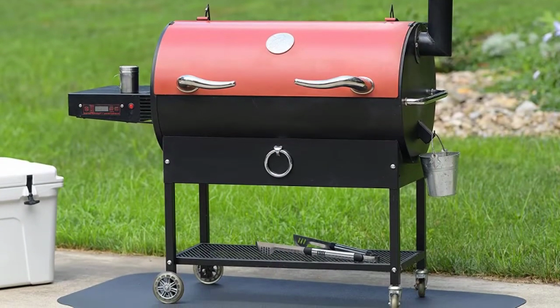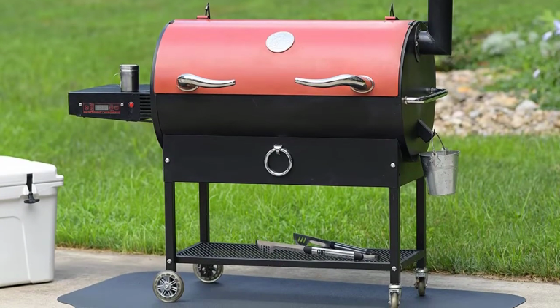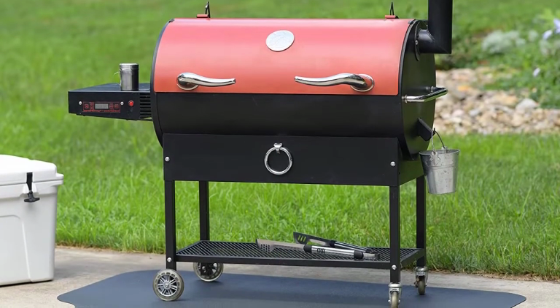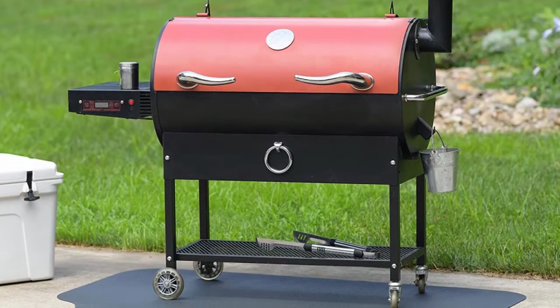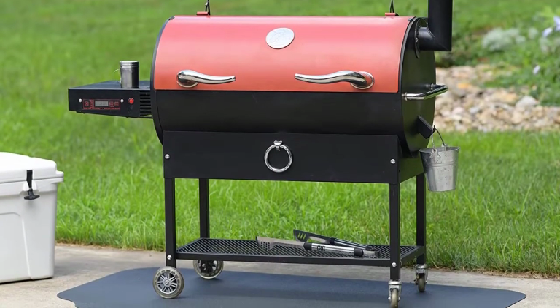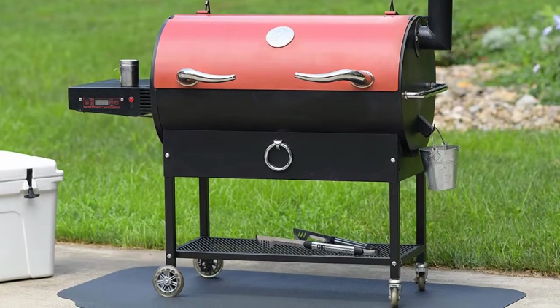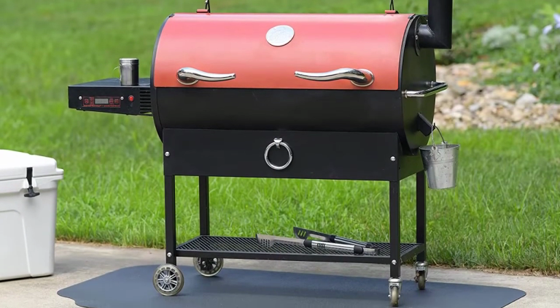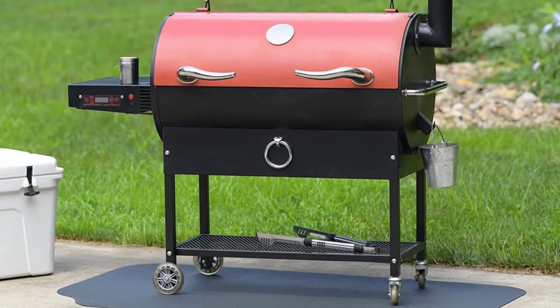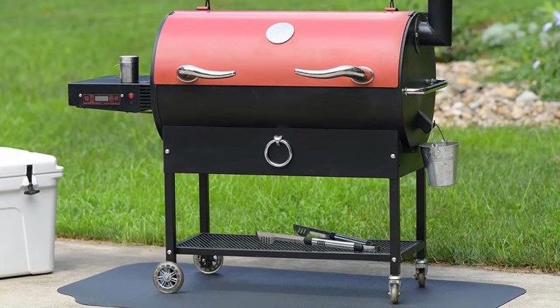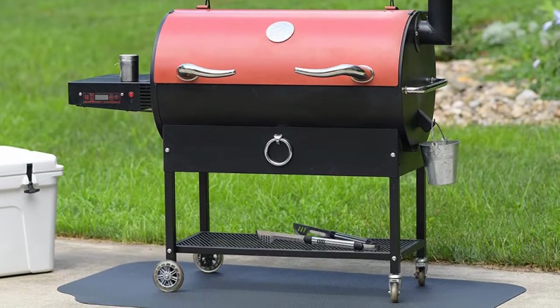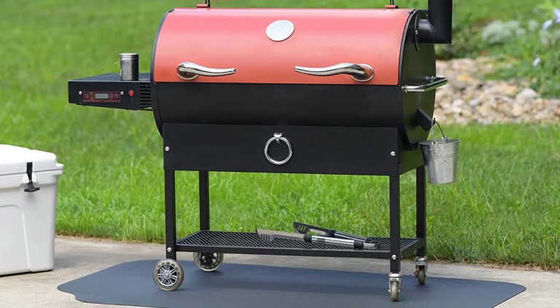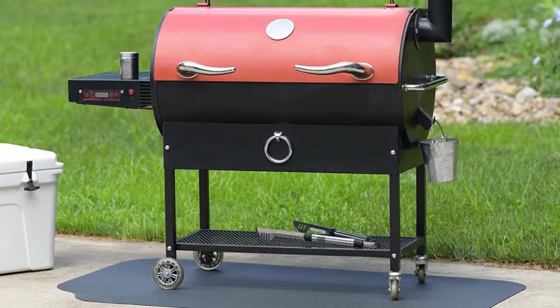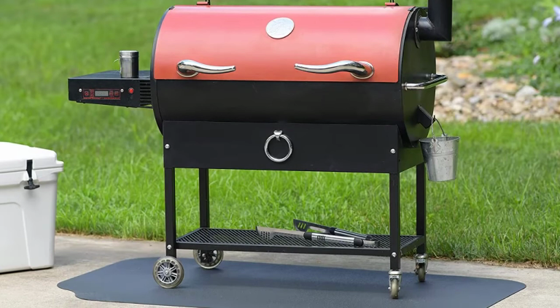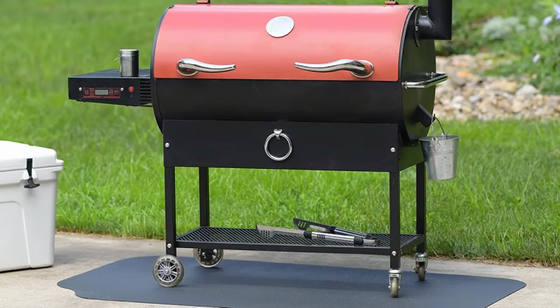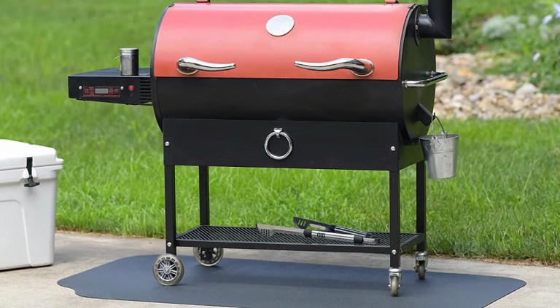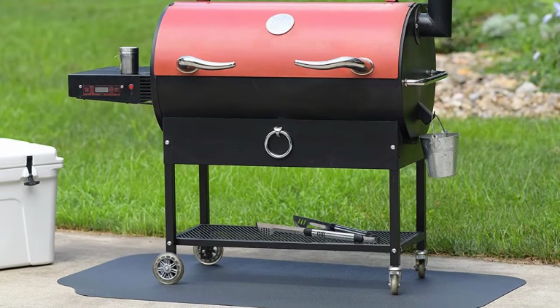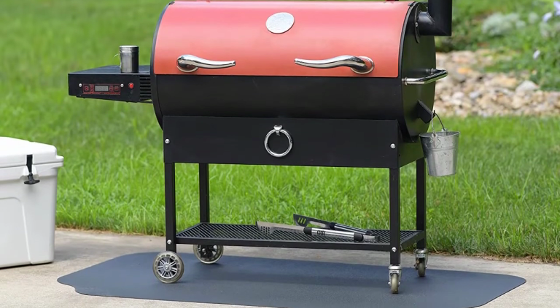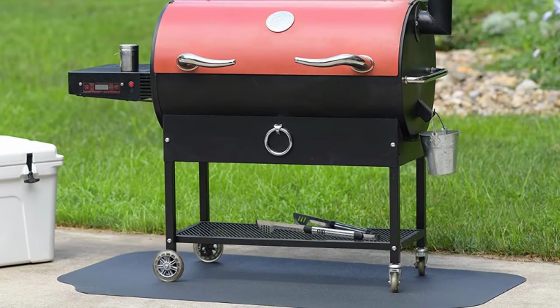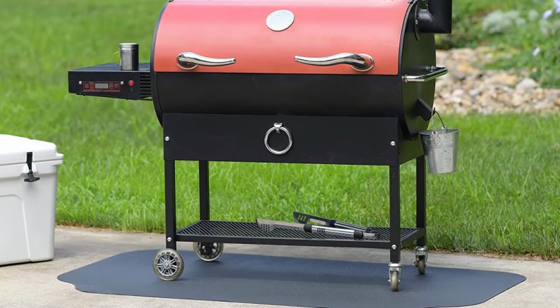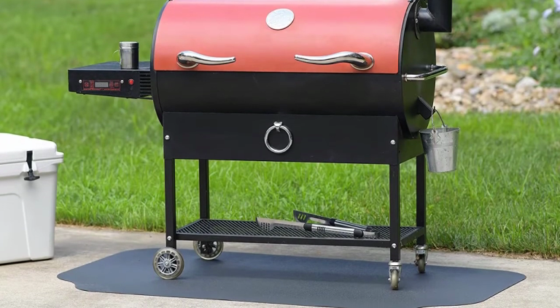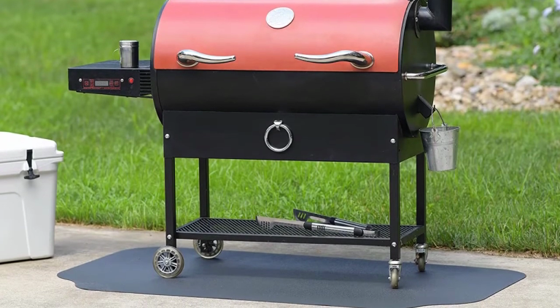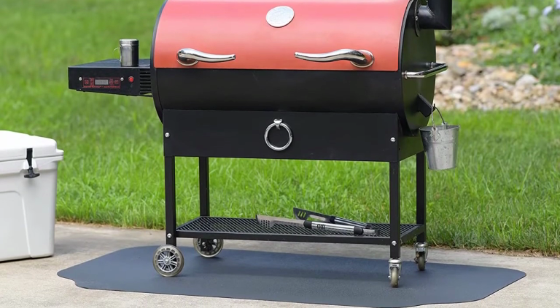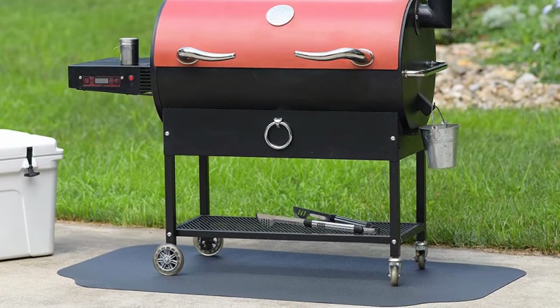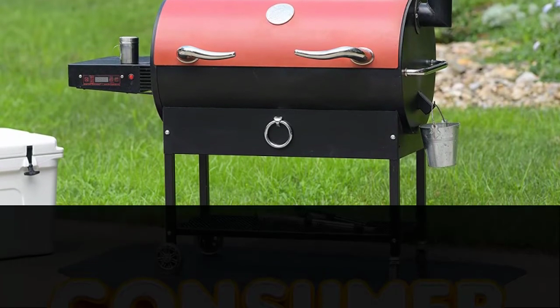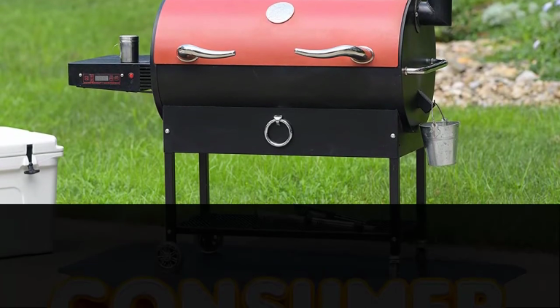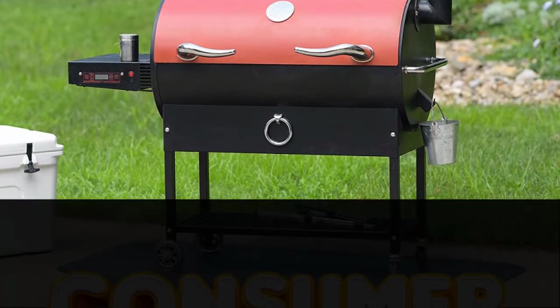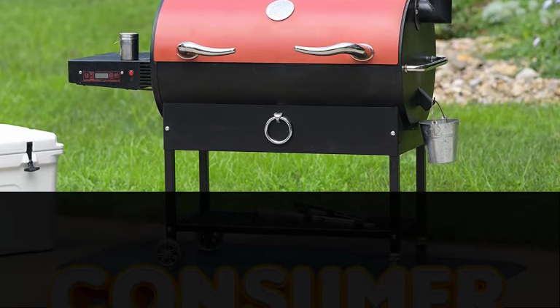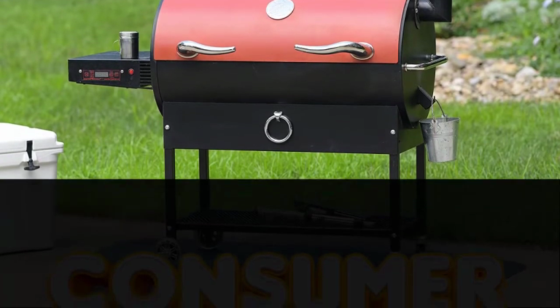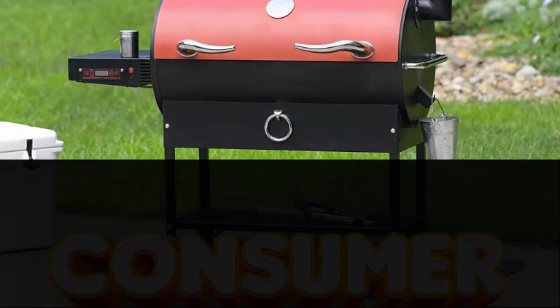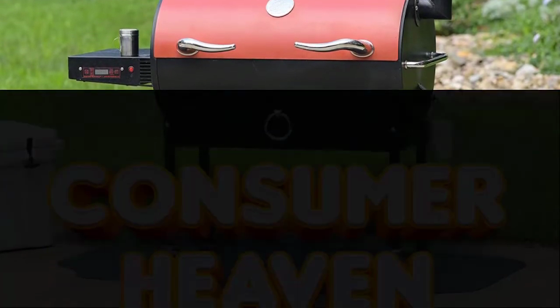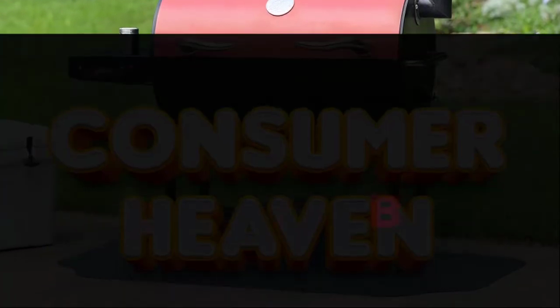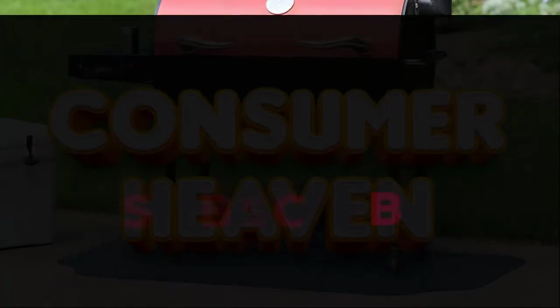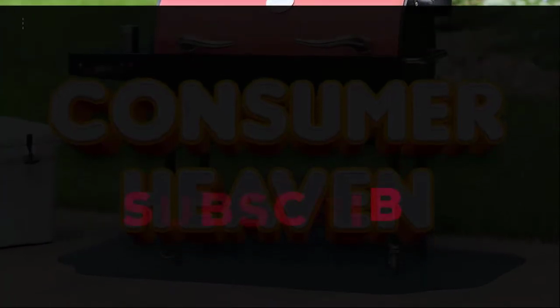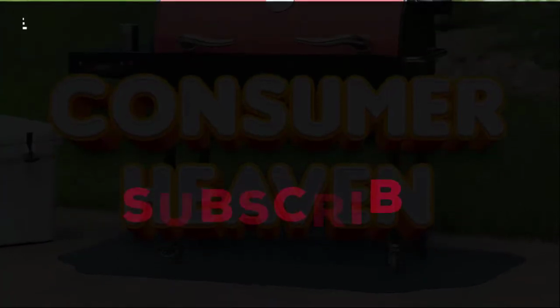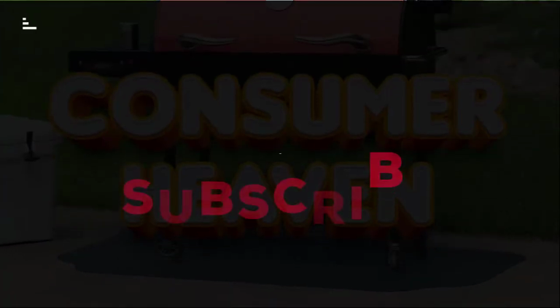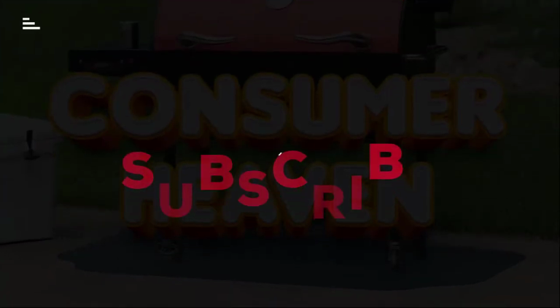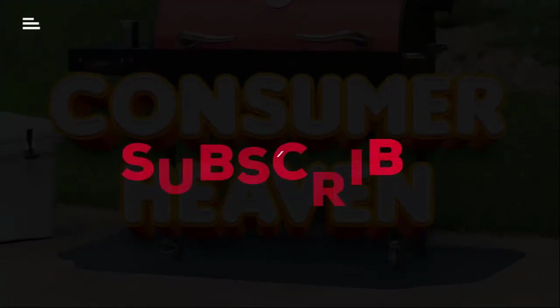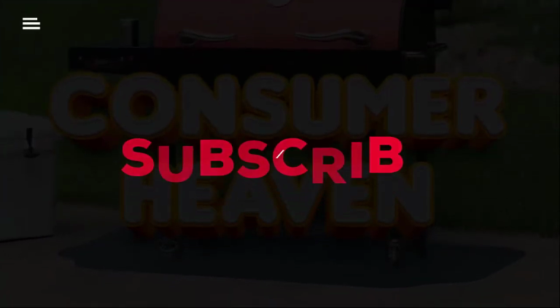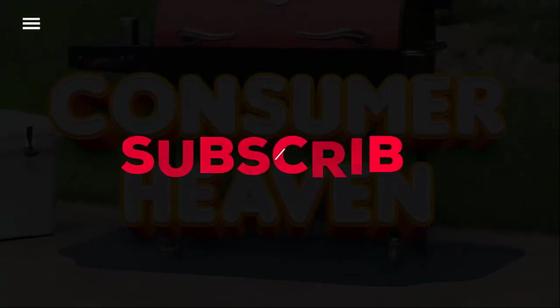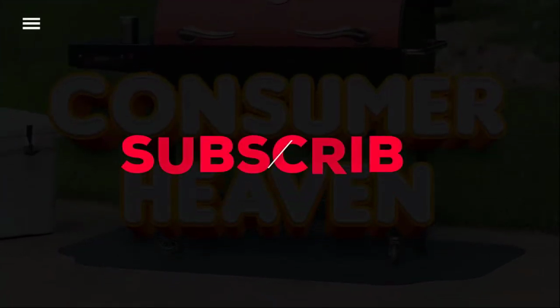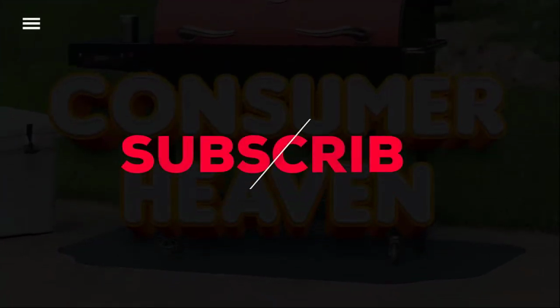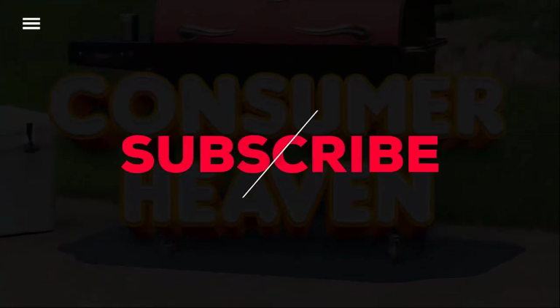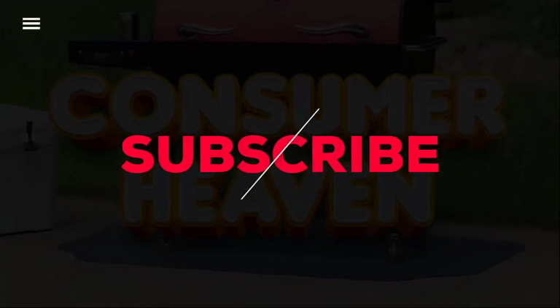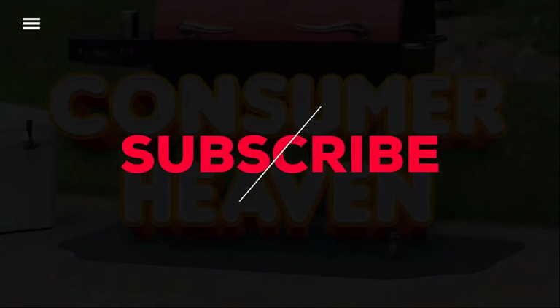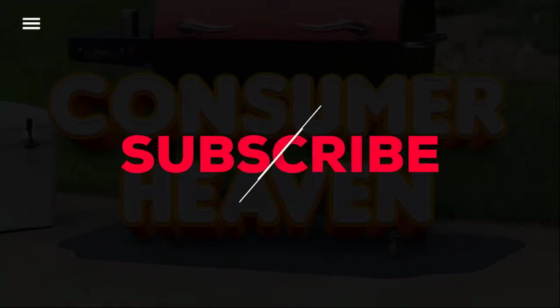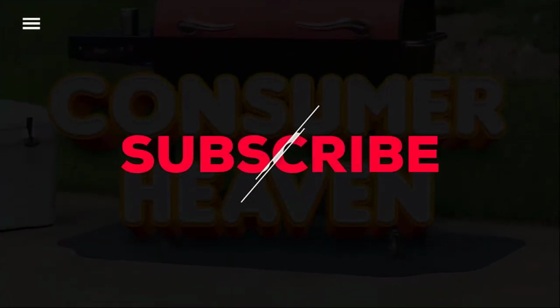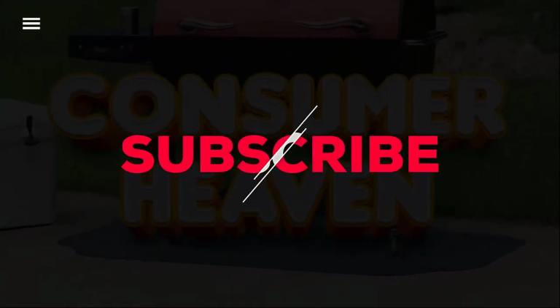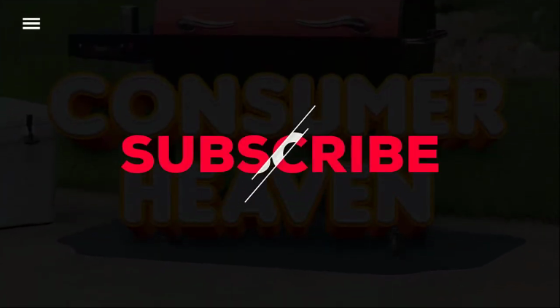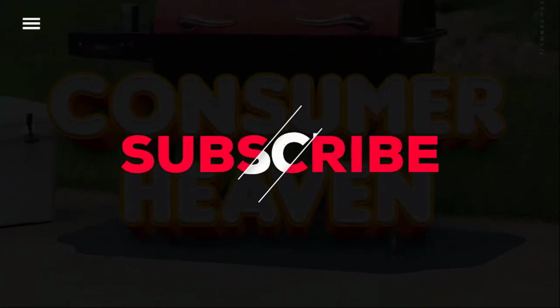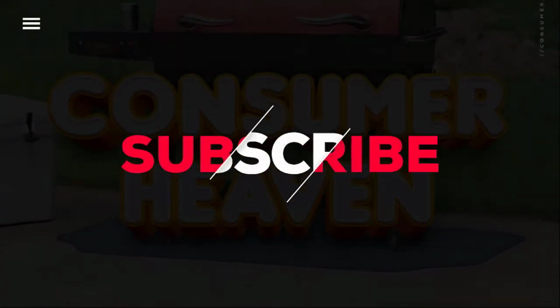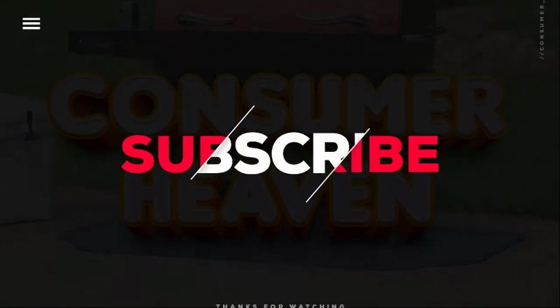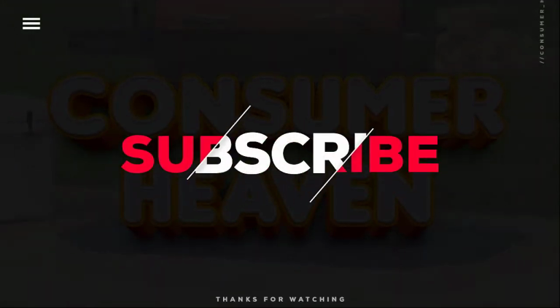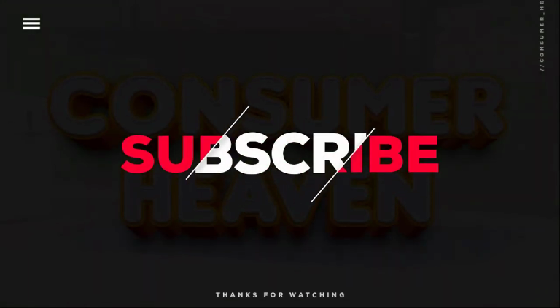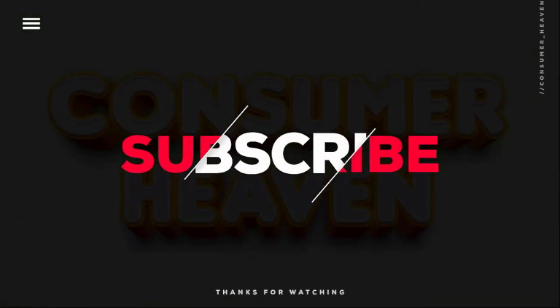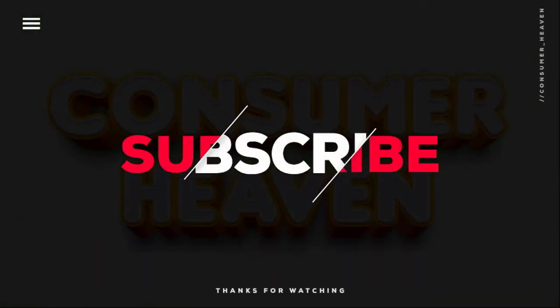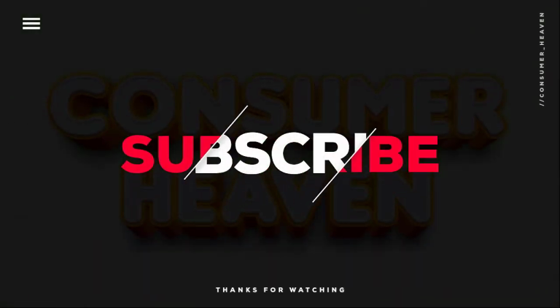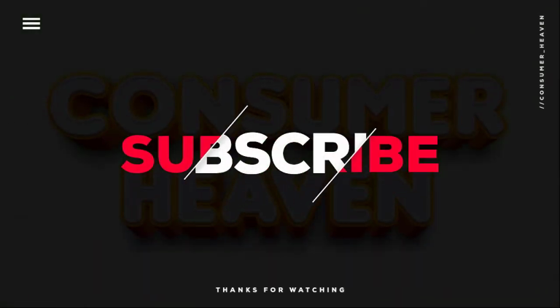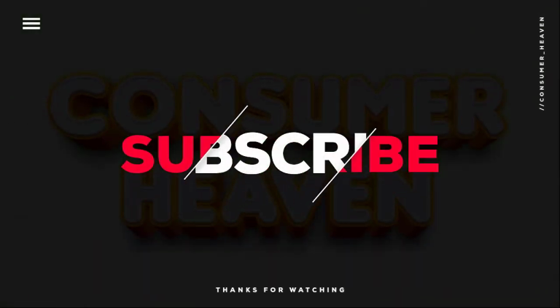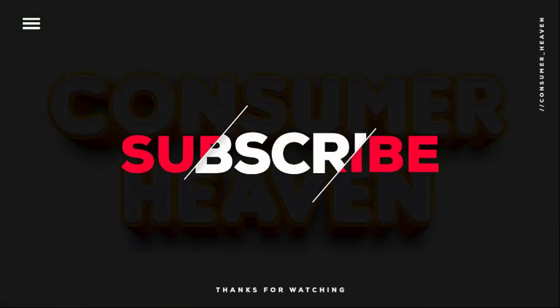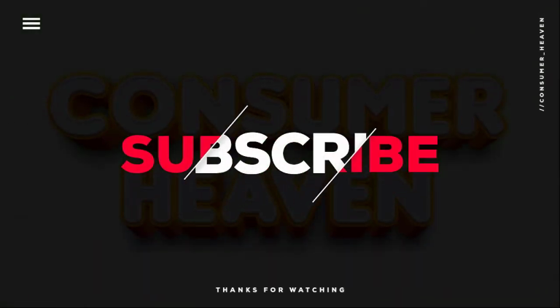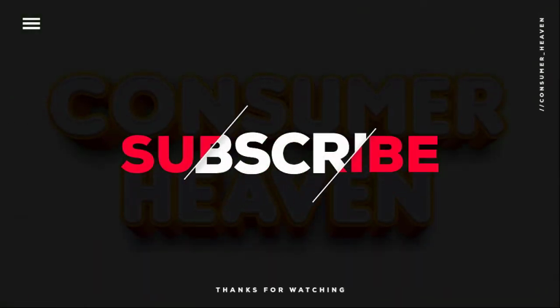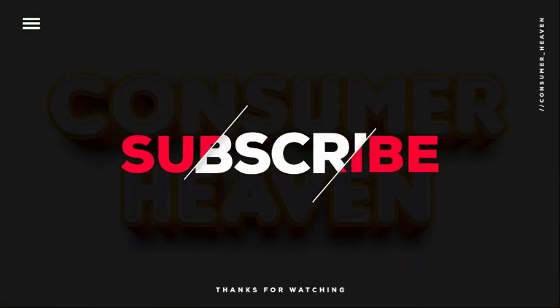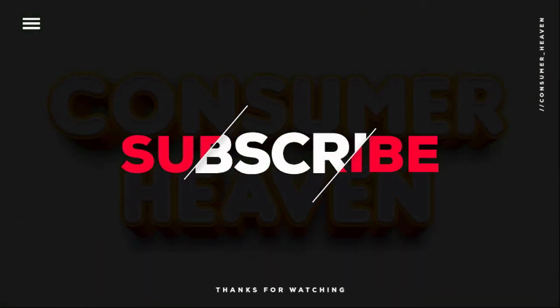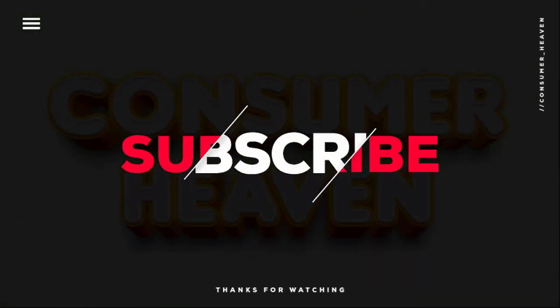Thanks for watching this video. Hope you liked it and found some important information that you were looking for.